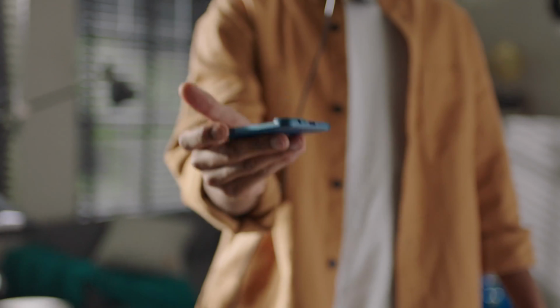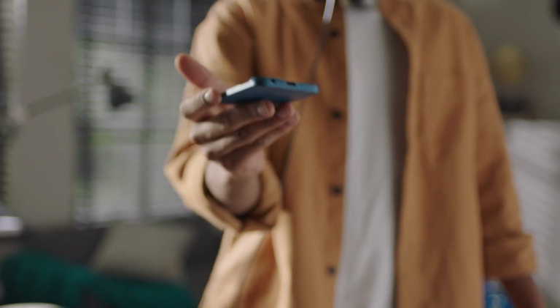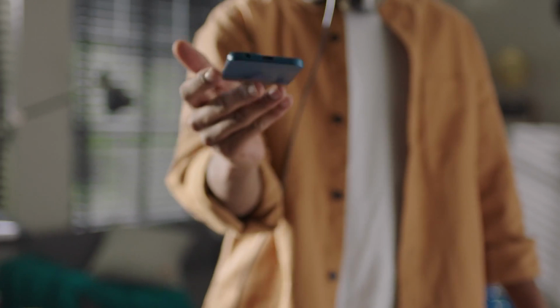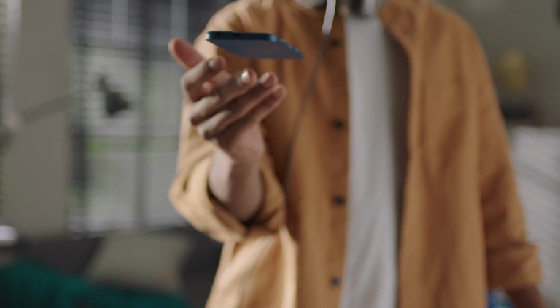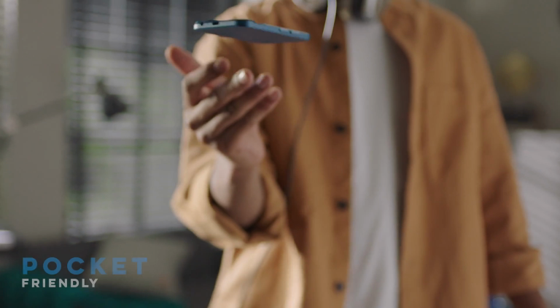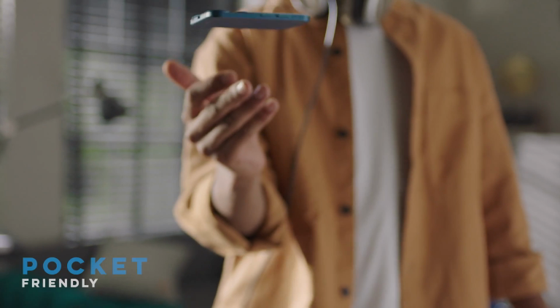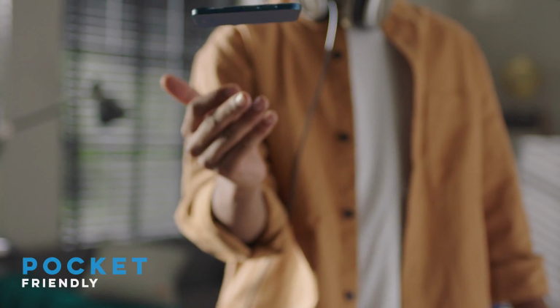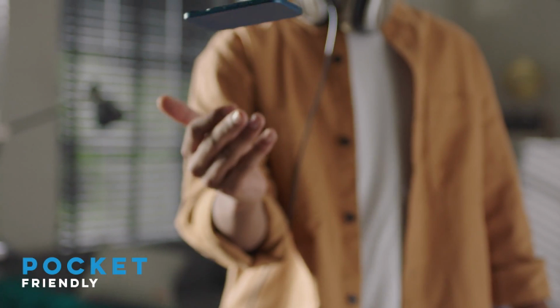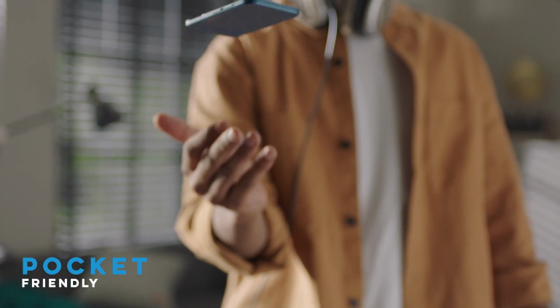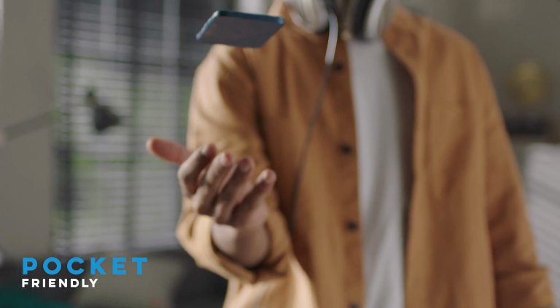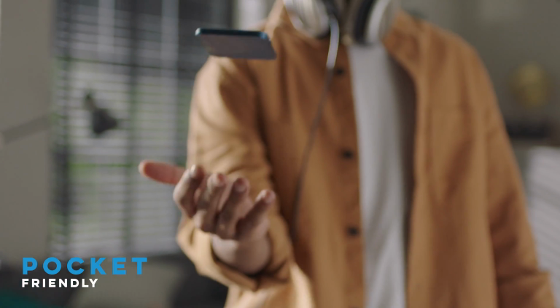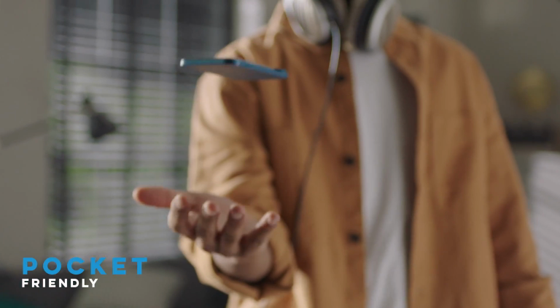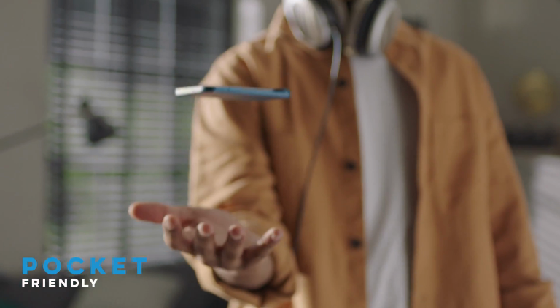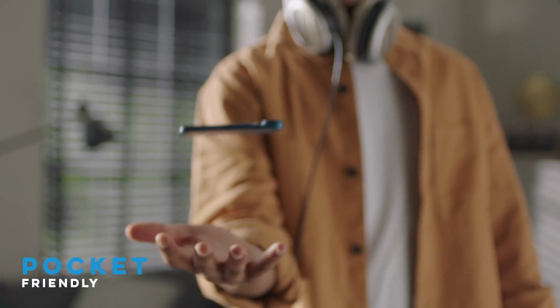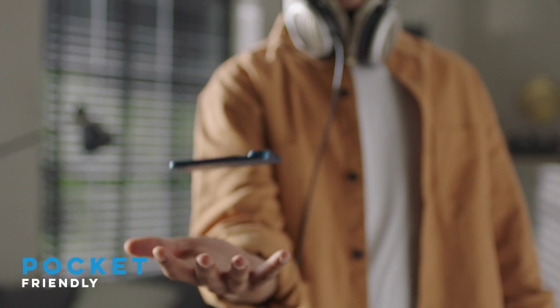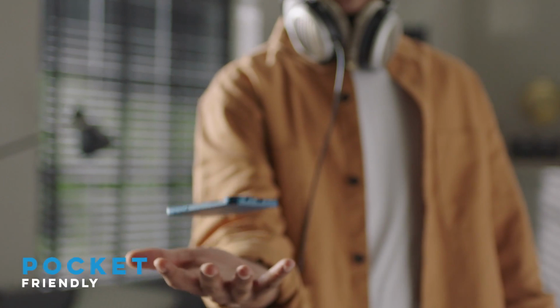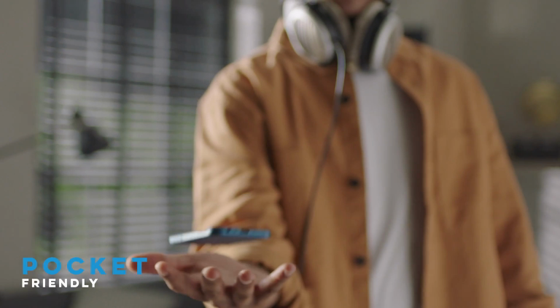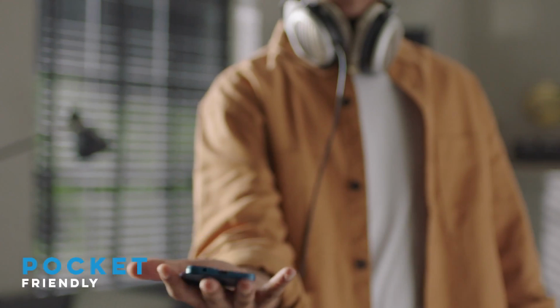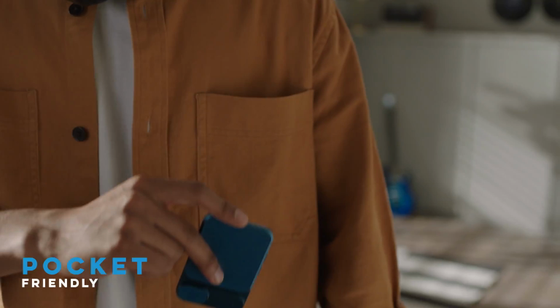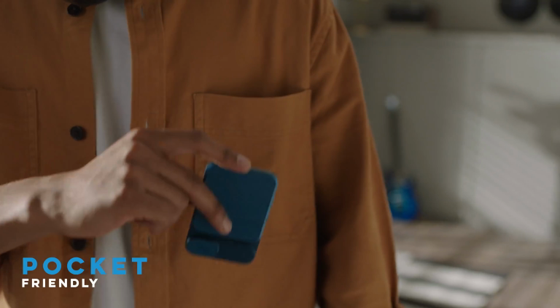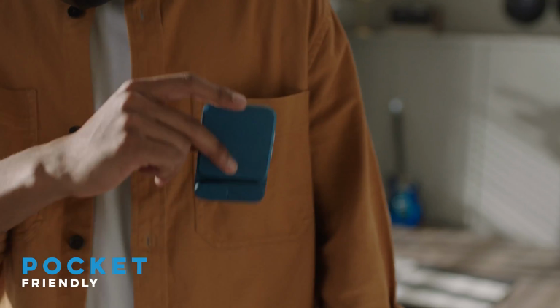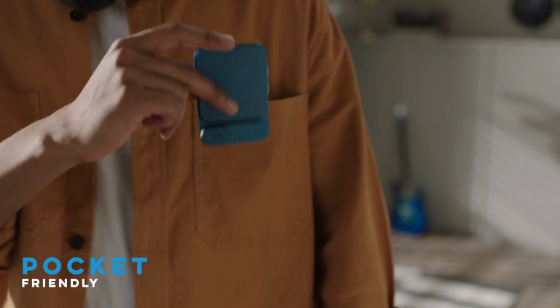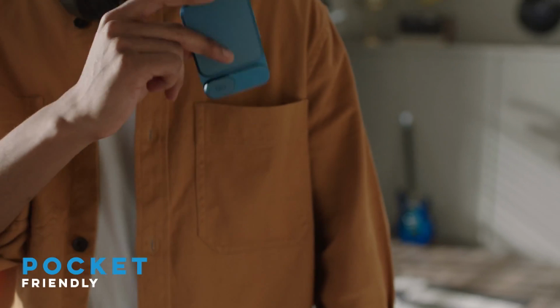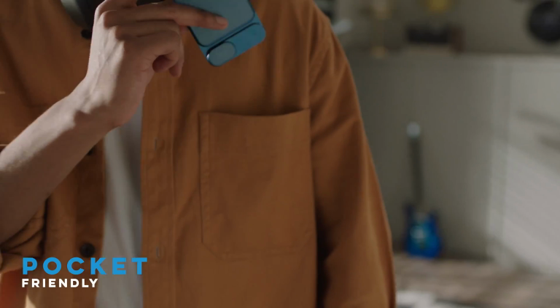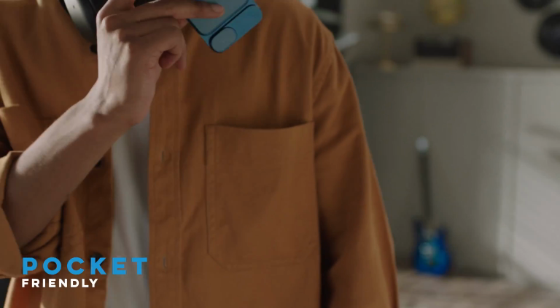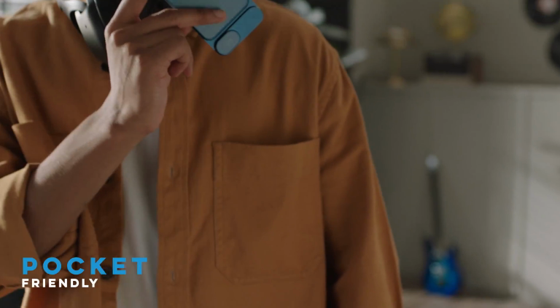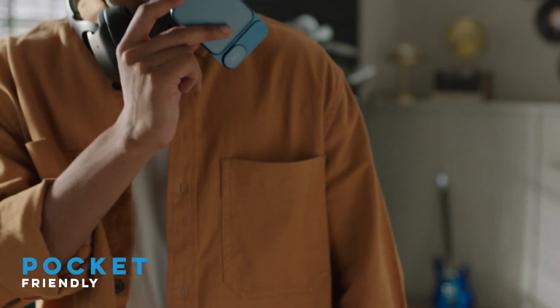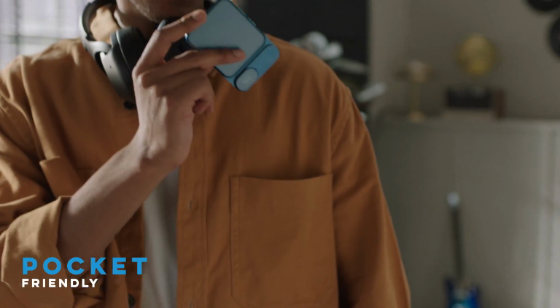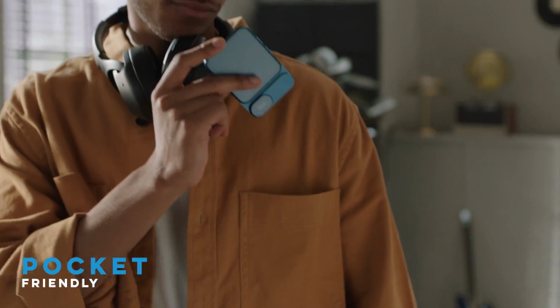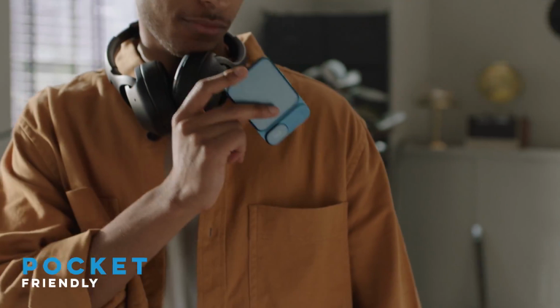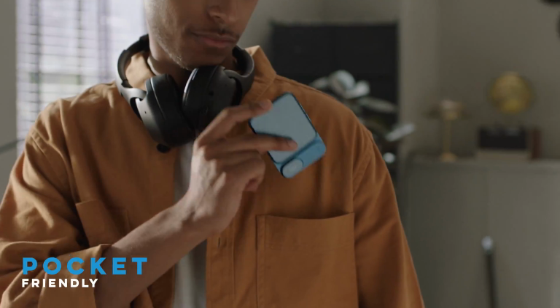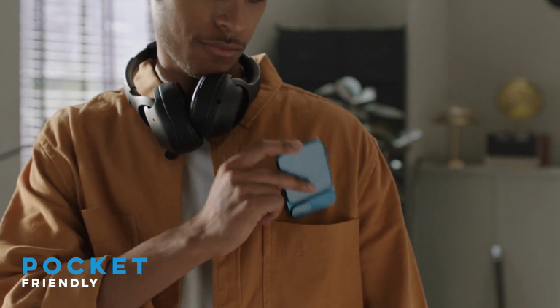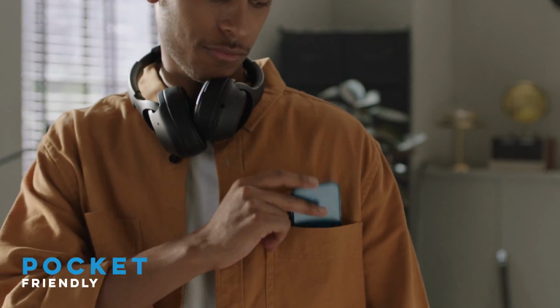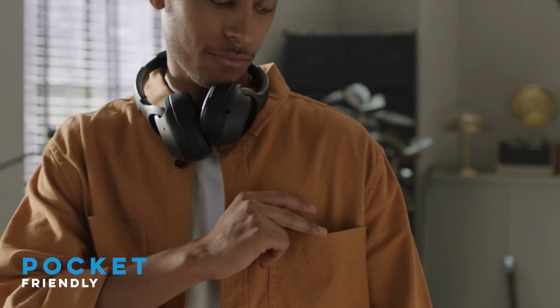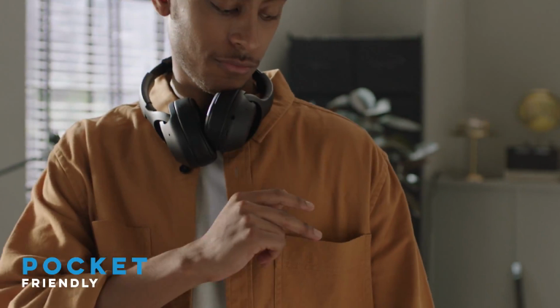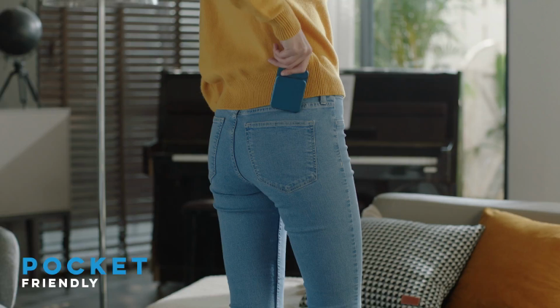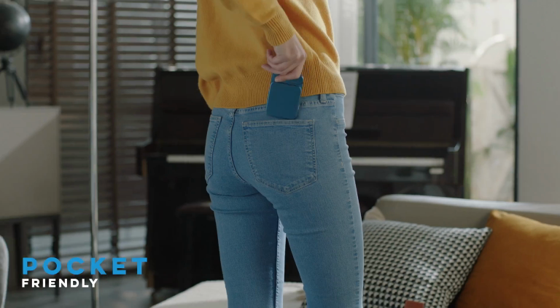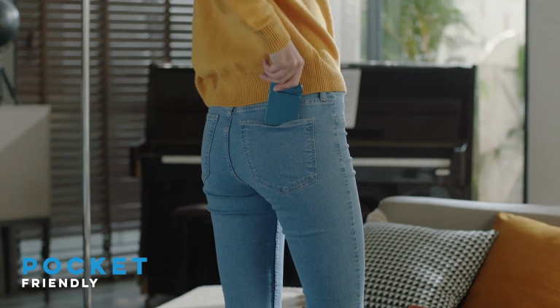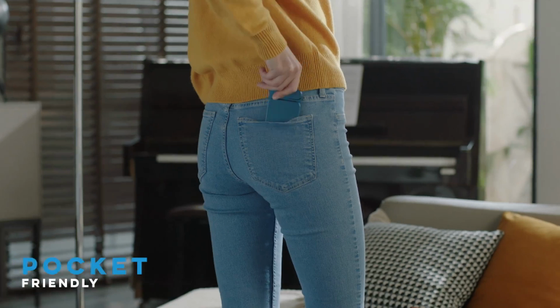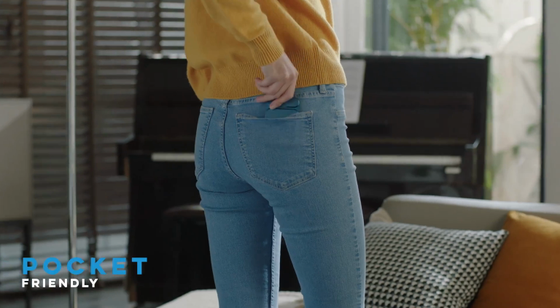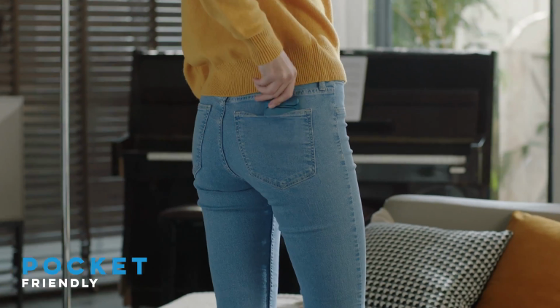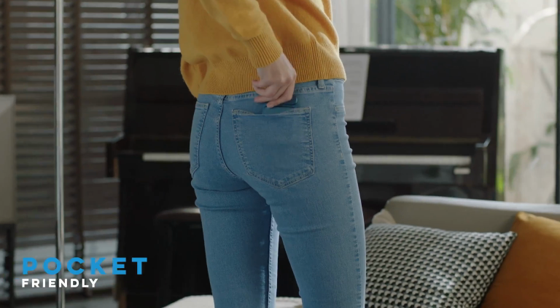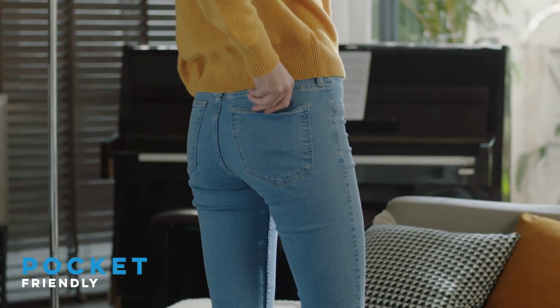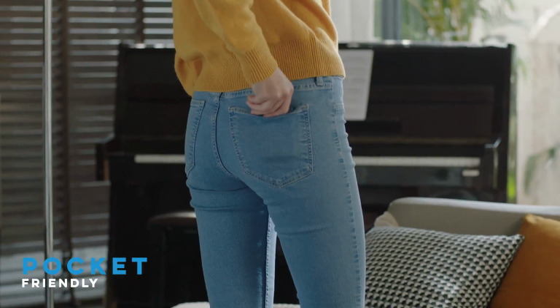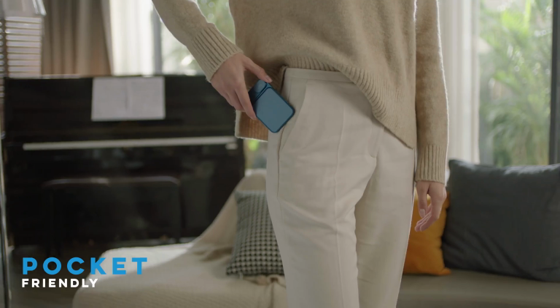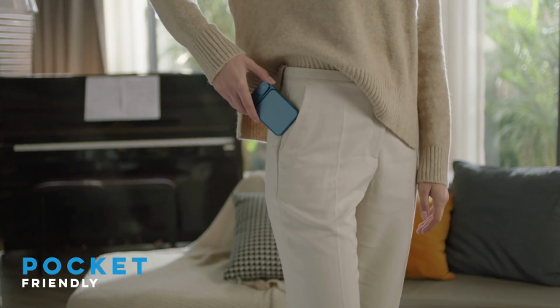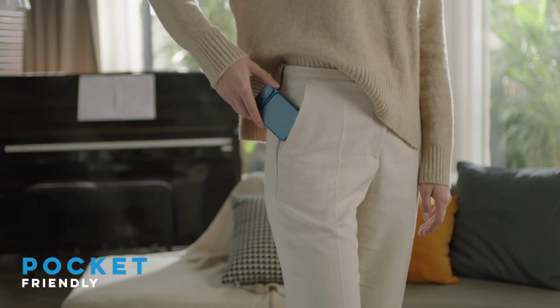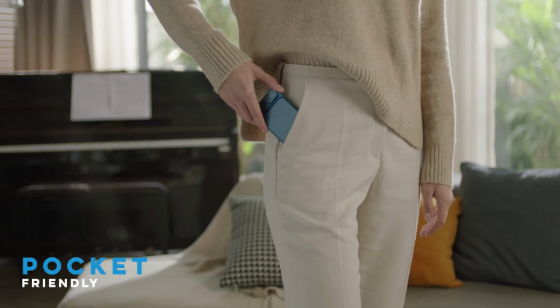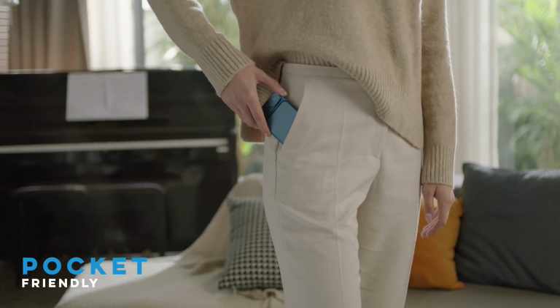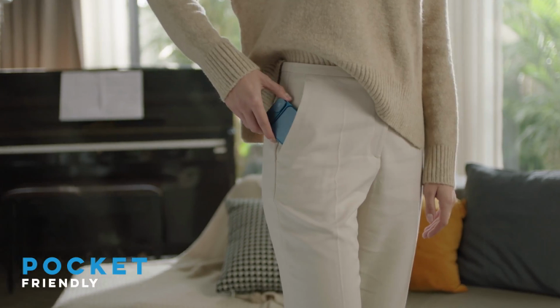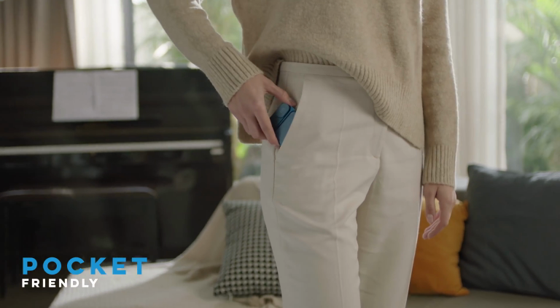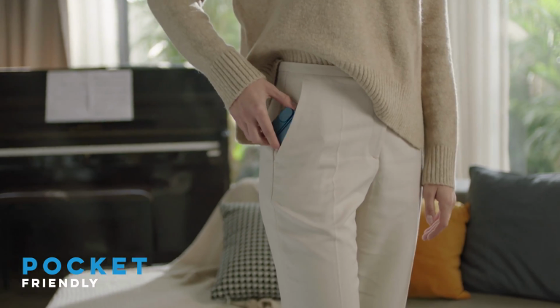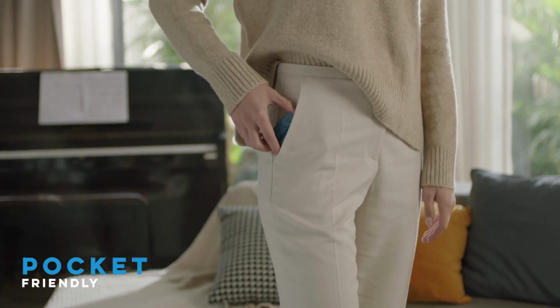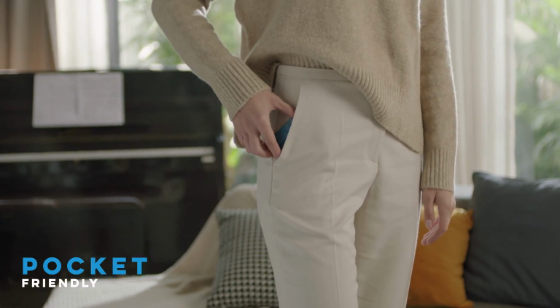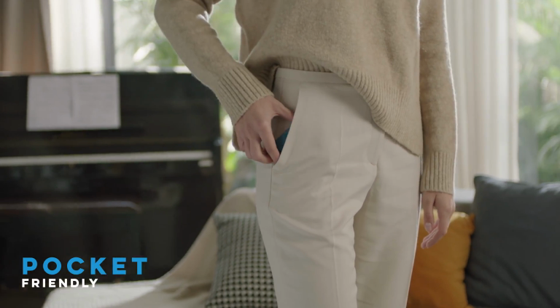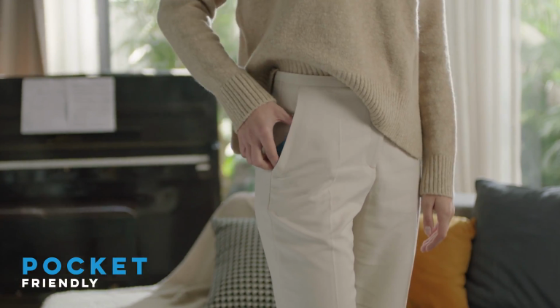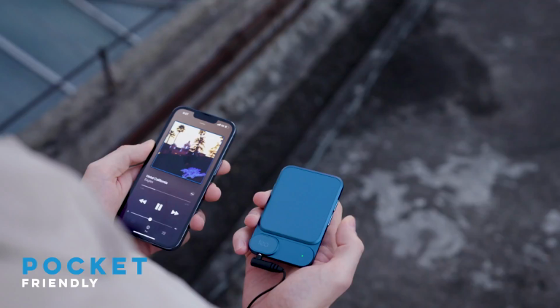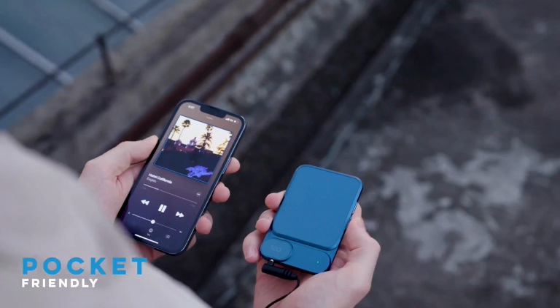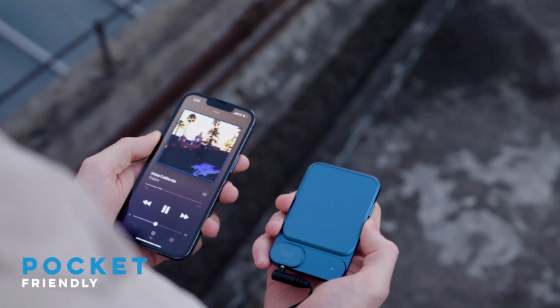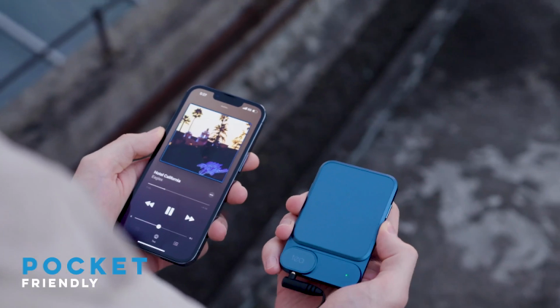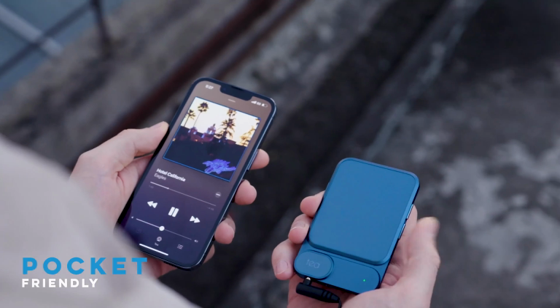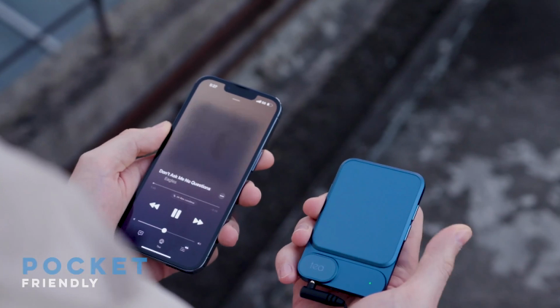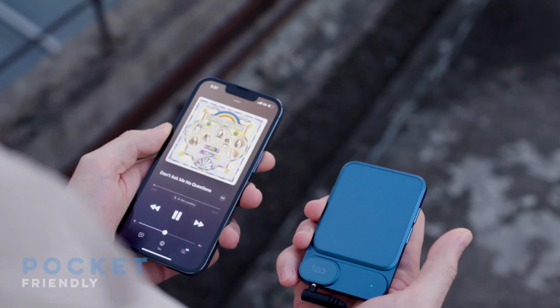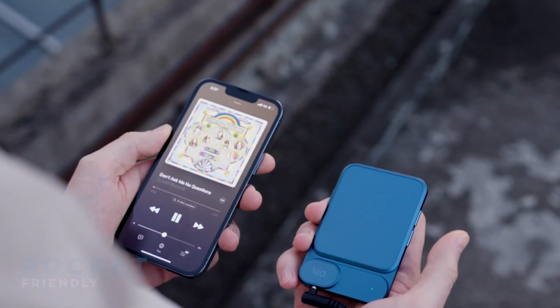Ultra slim design. Easily fits into your pocket. Take it wherever you go. Enjoy your music, your way.